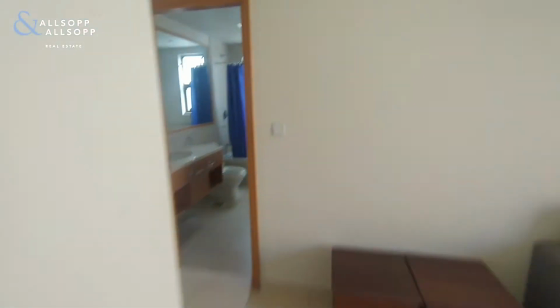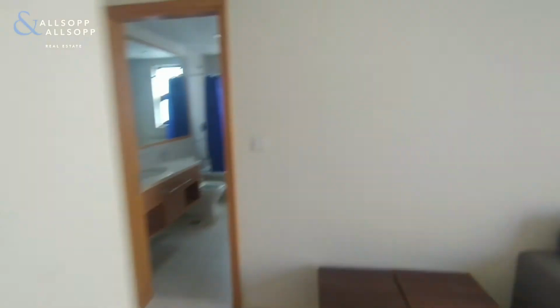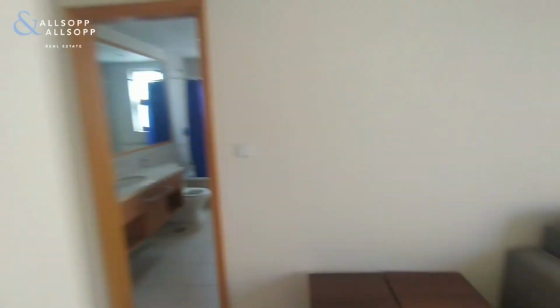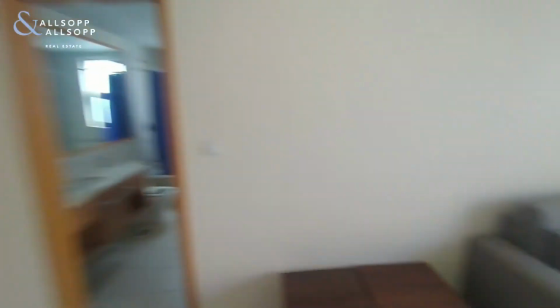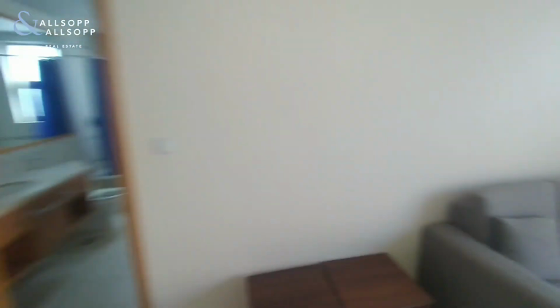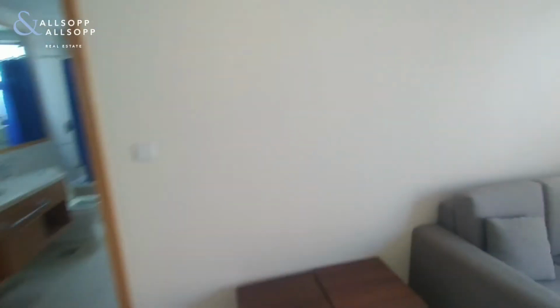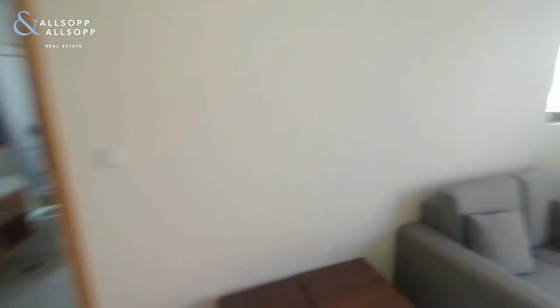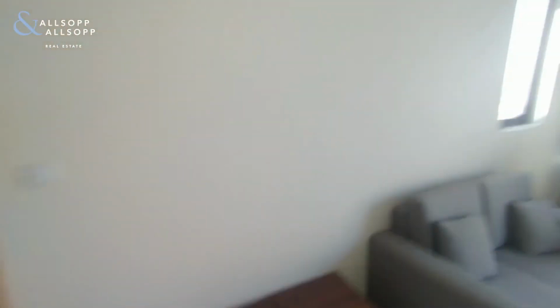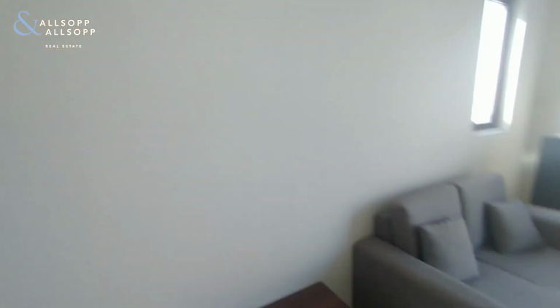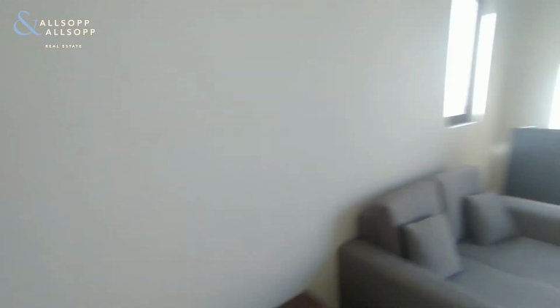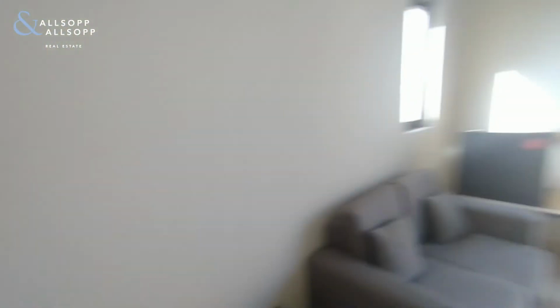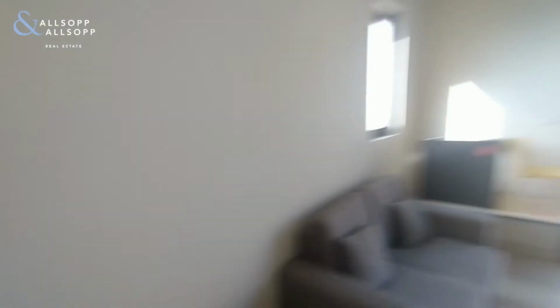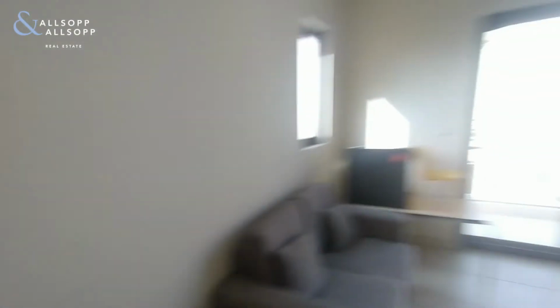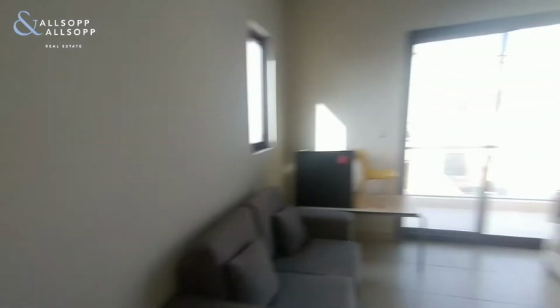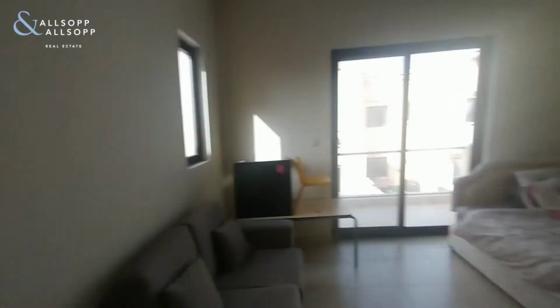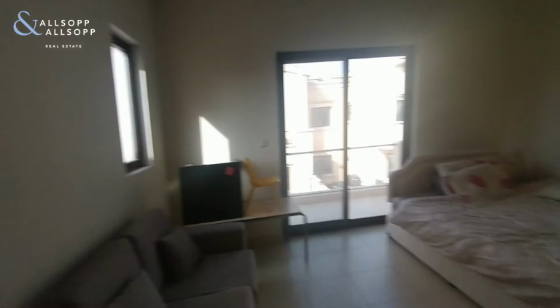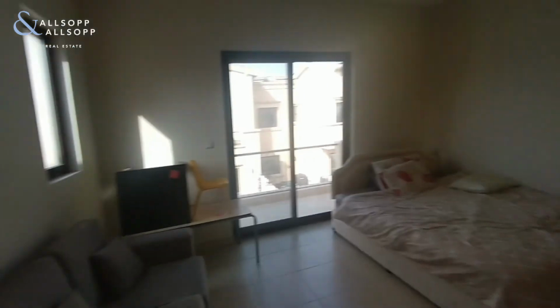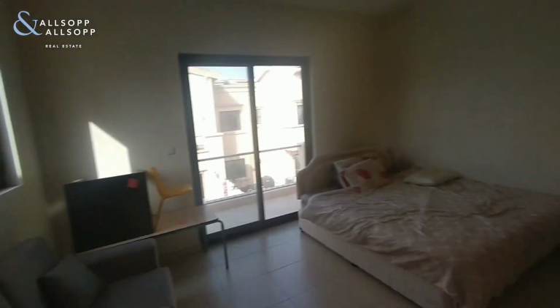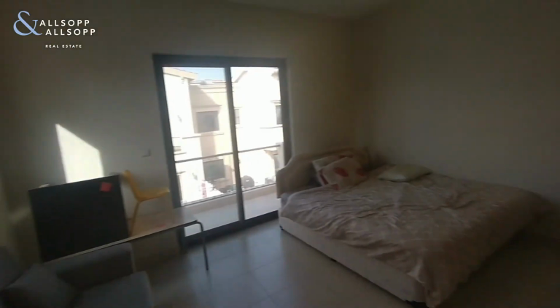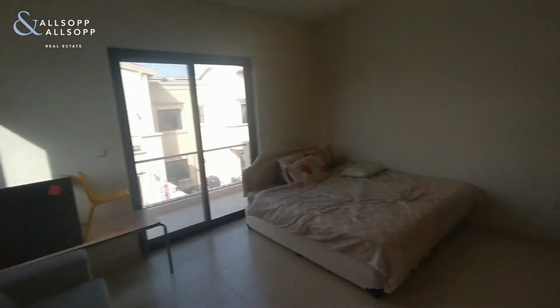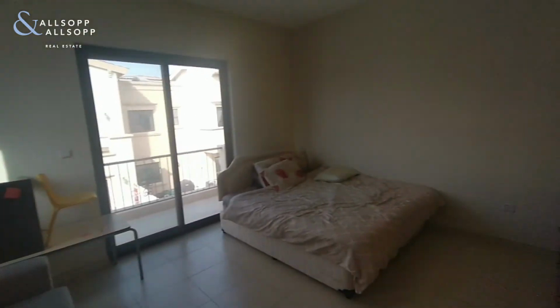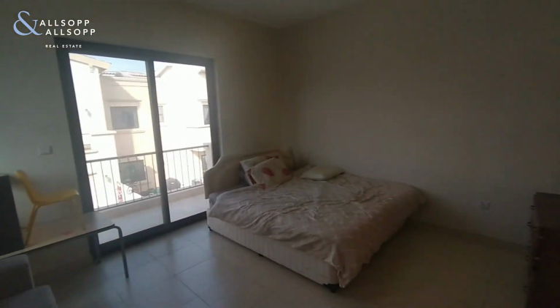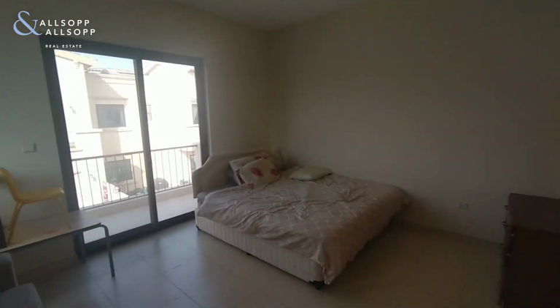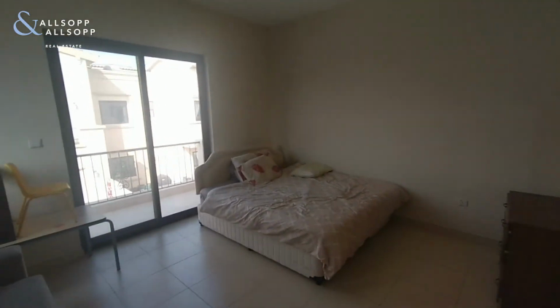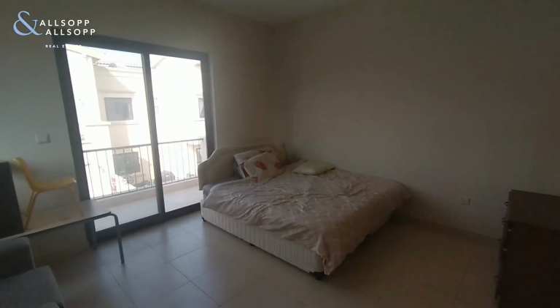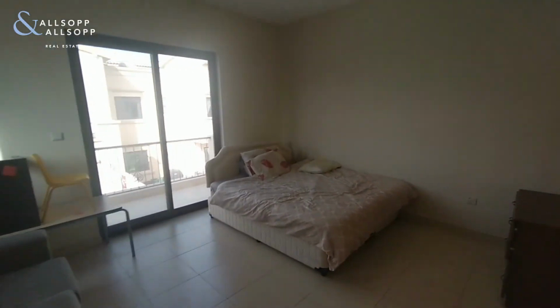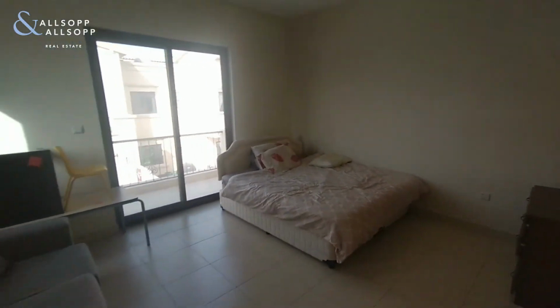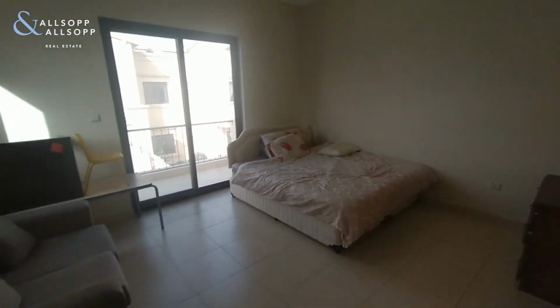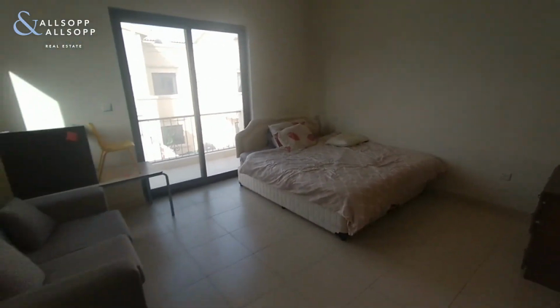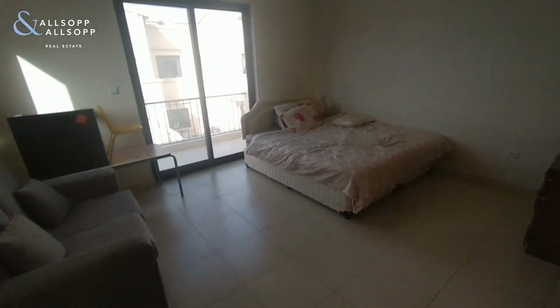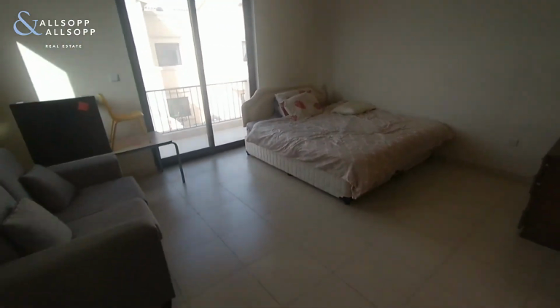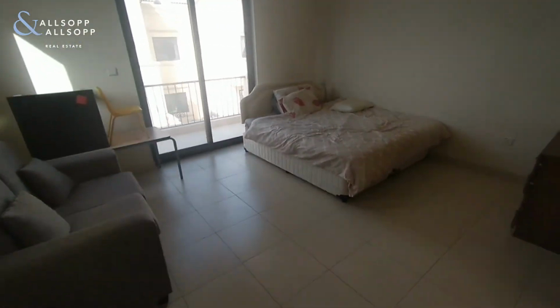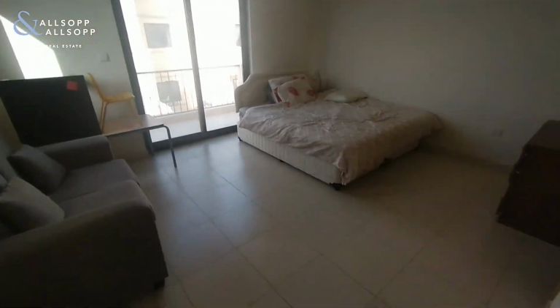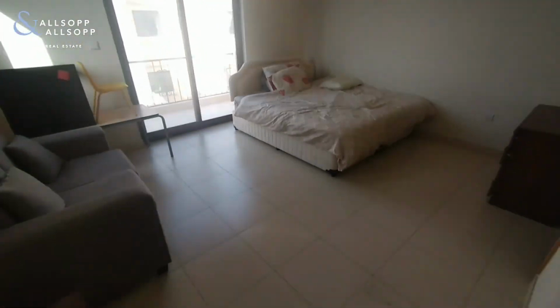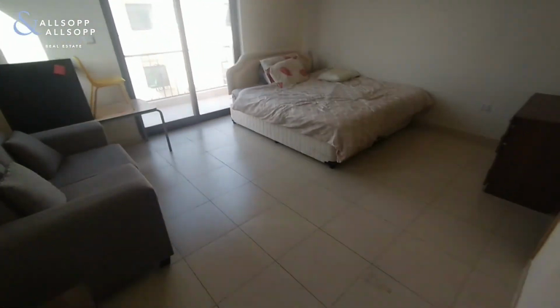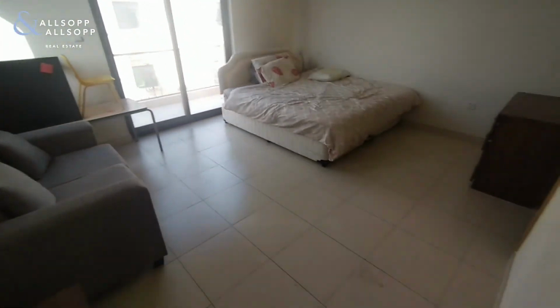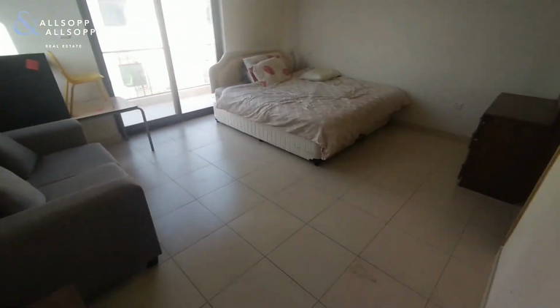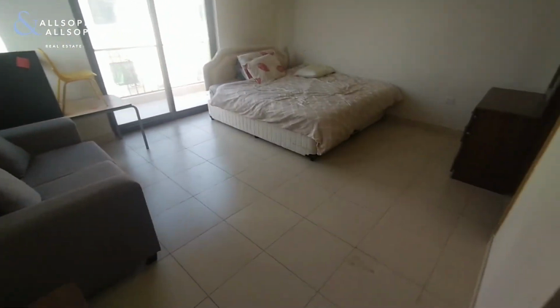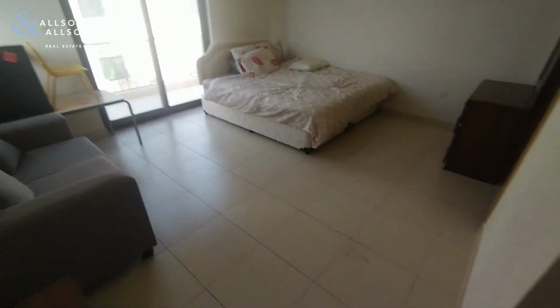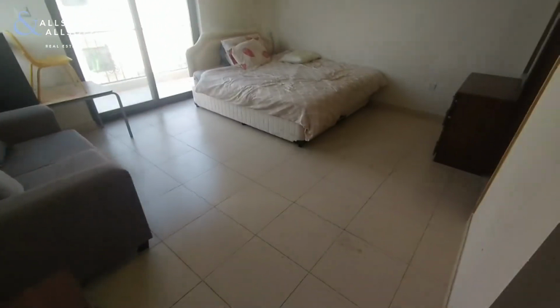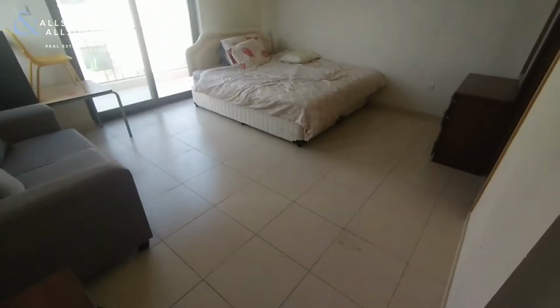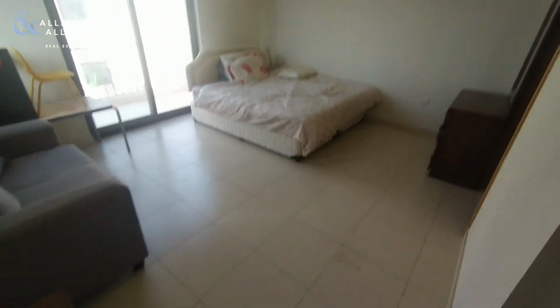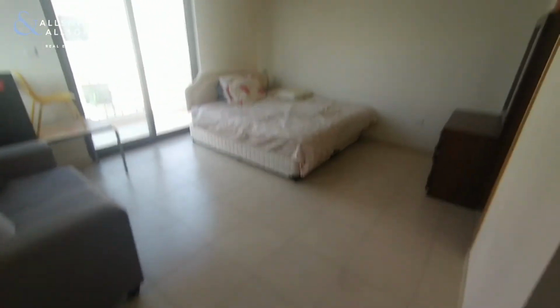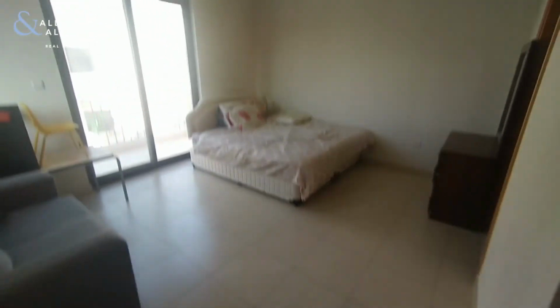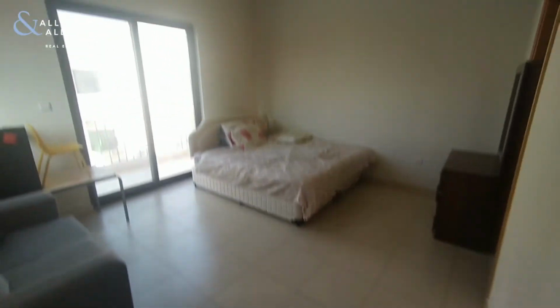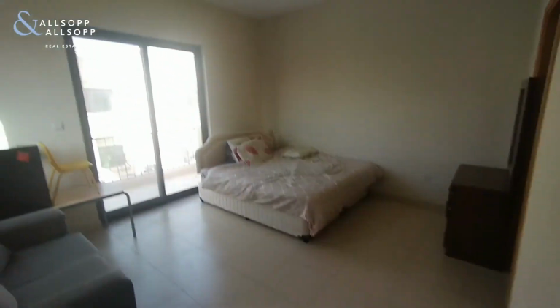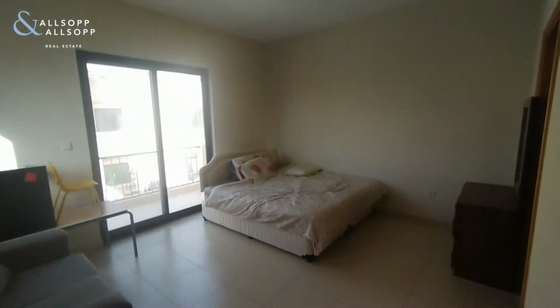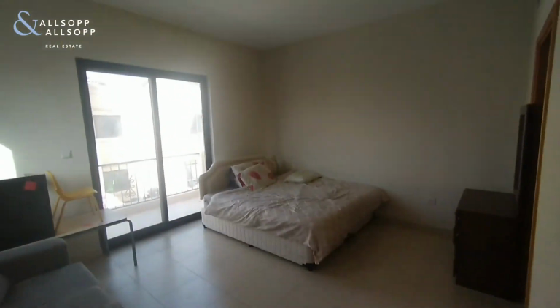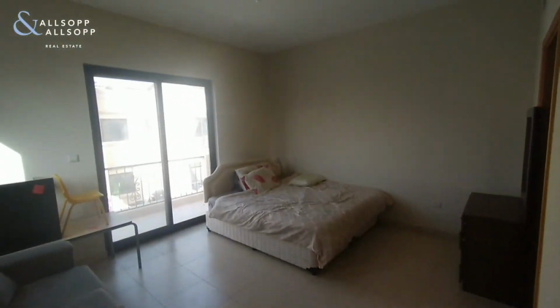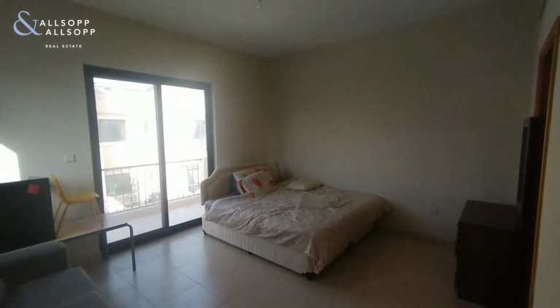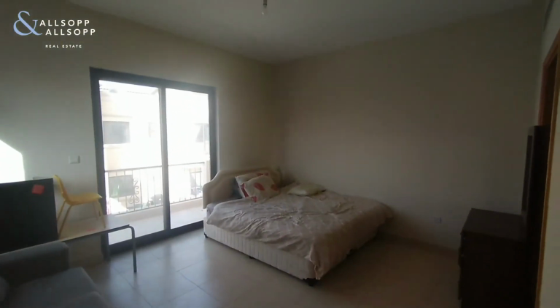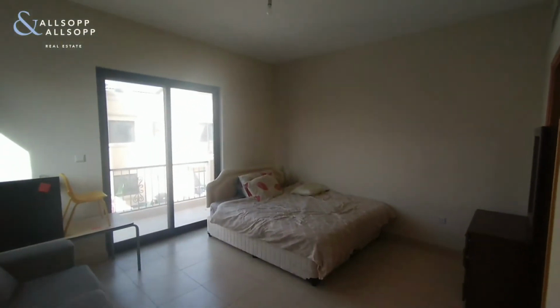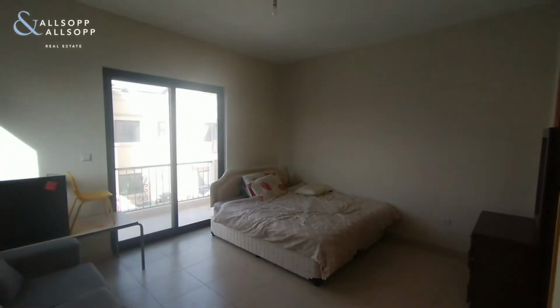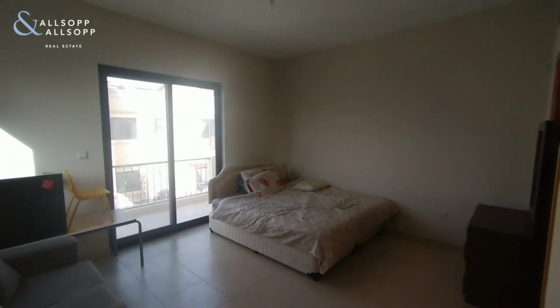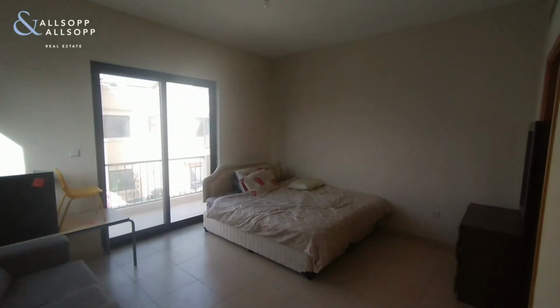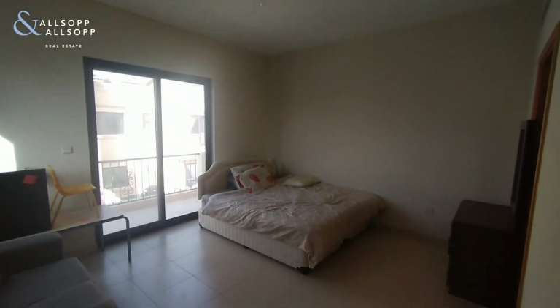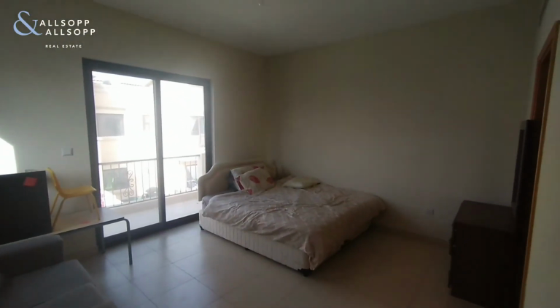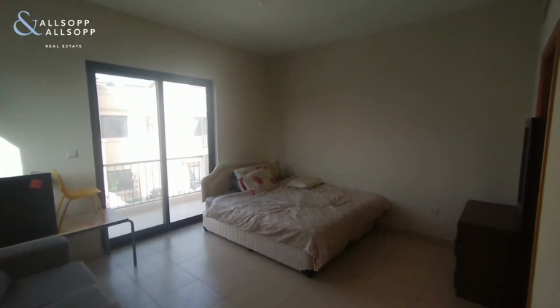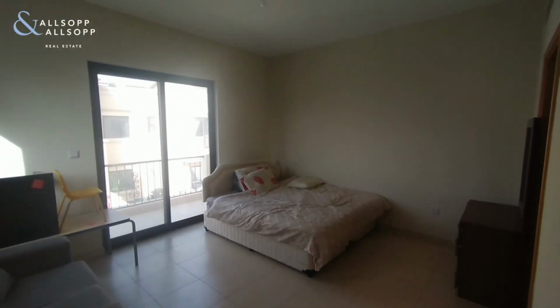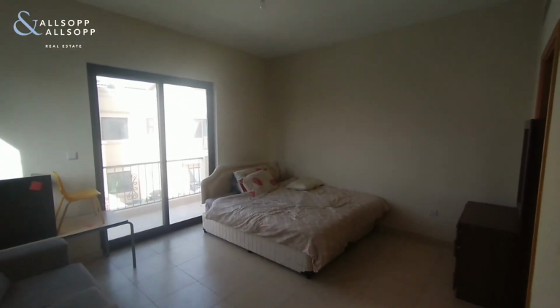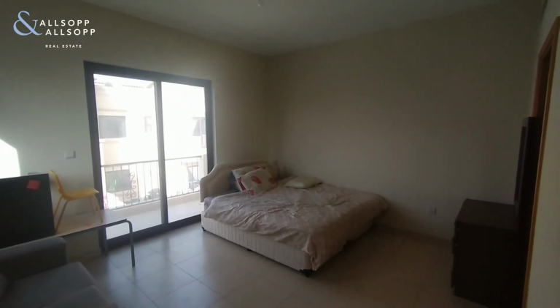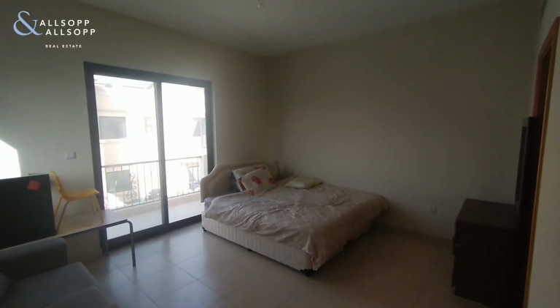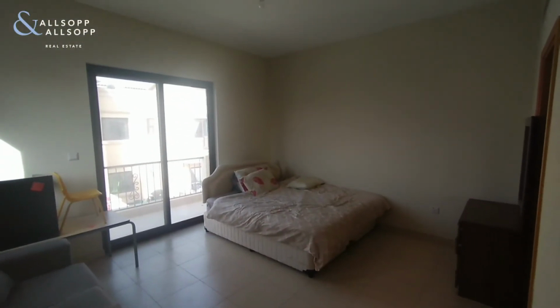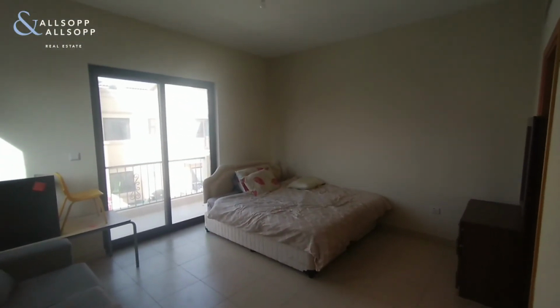That concludes my tour of a 2E three bed plus study in Mira 5.